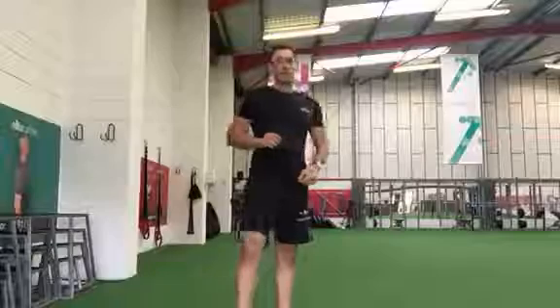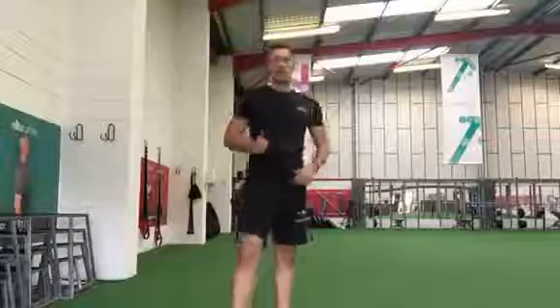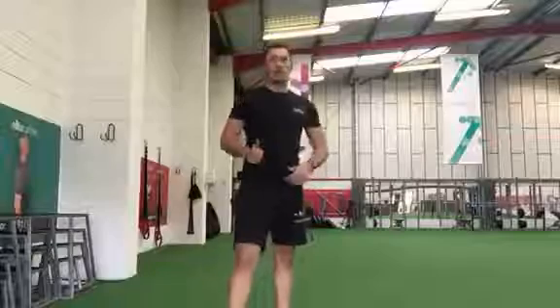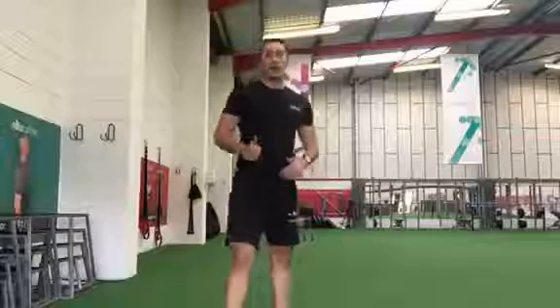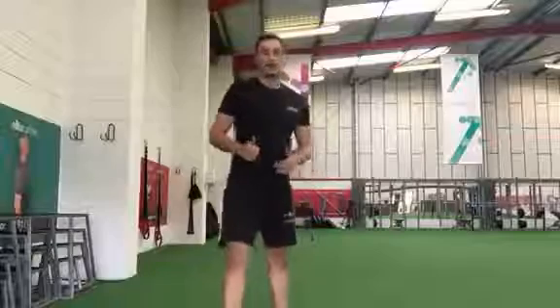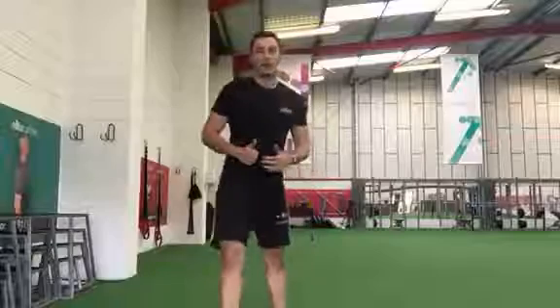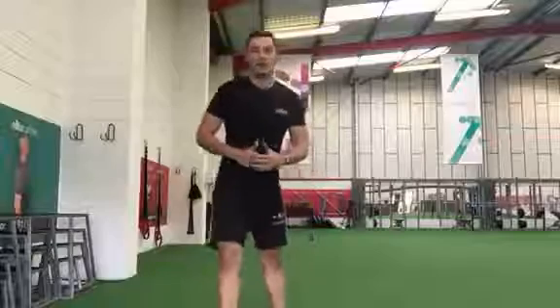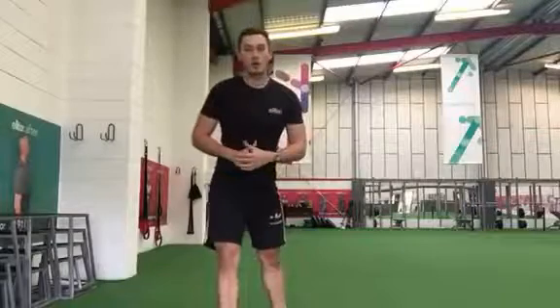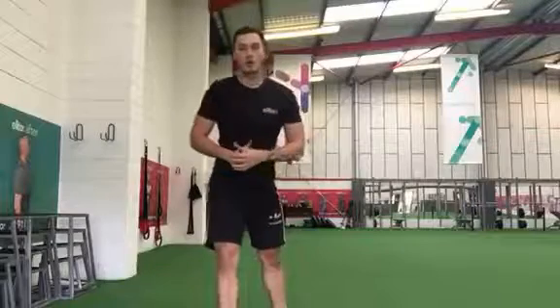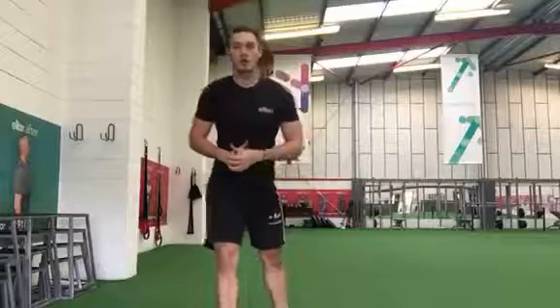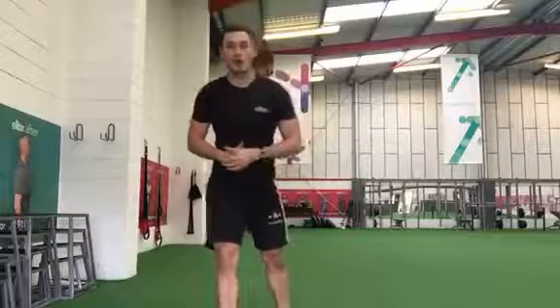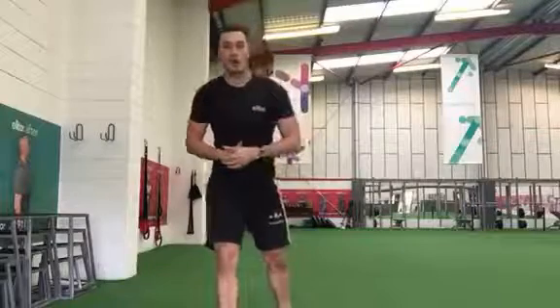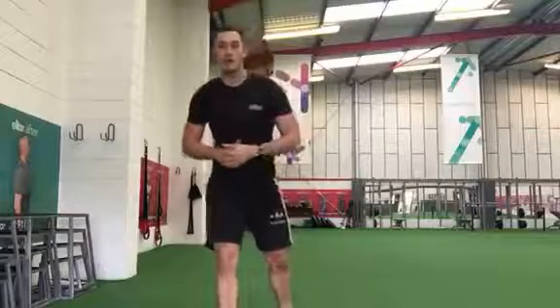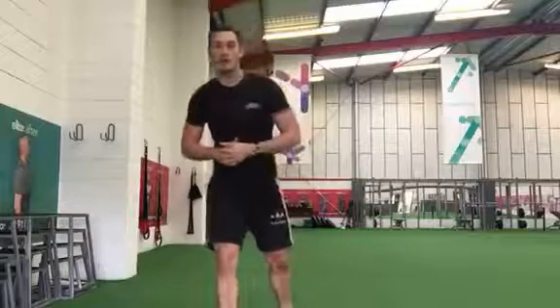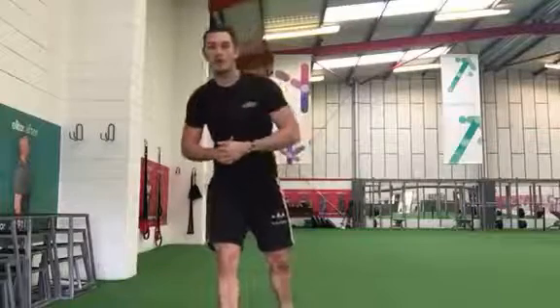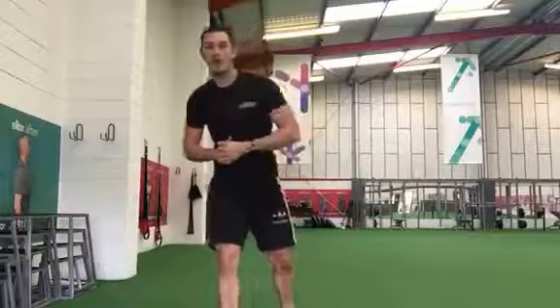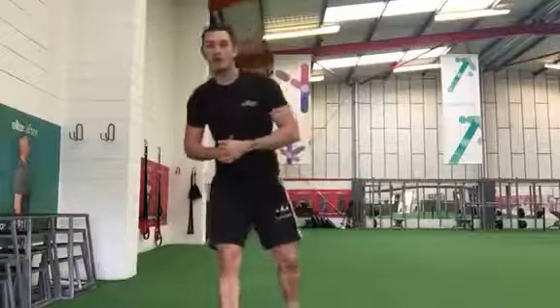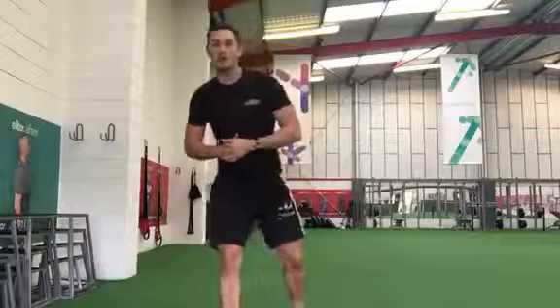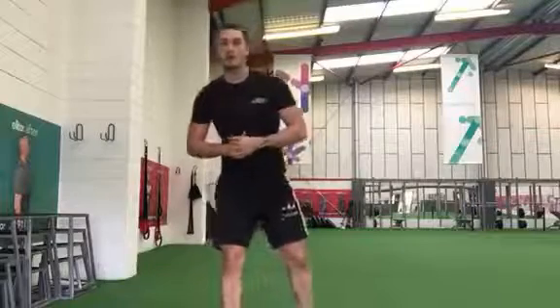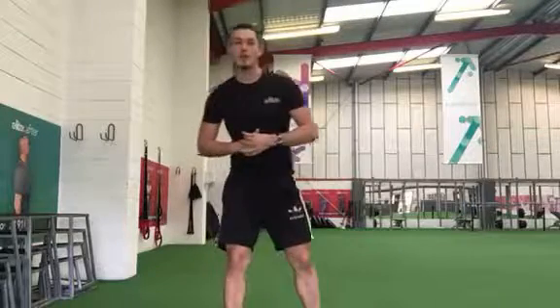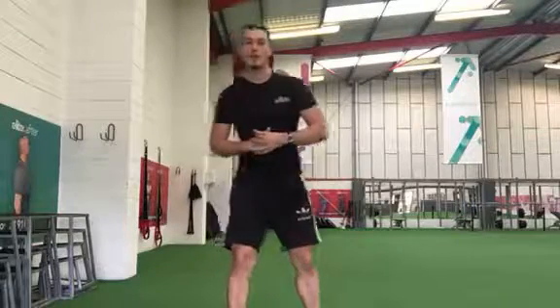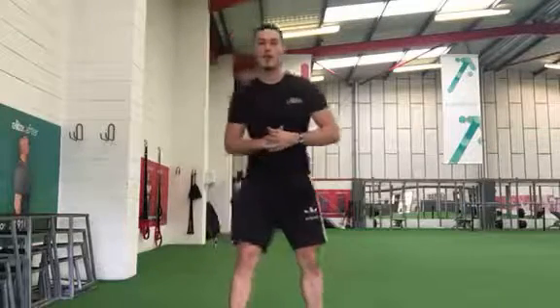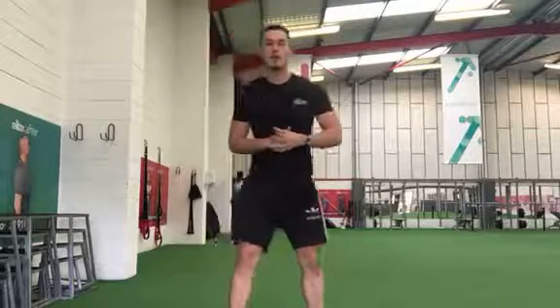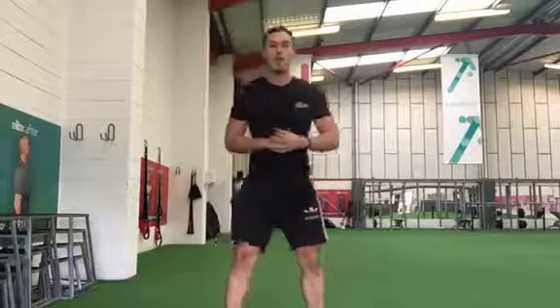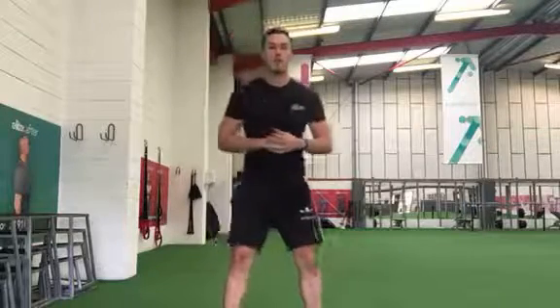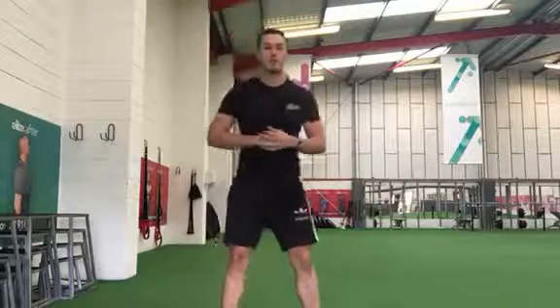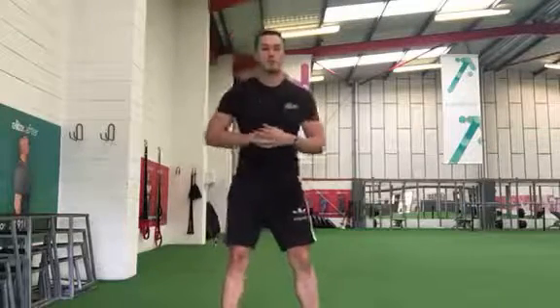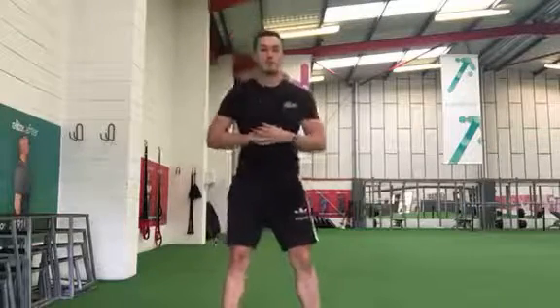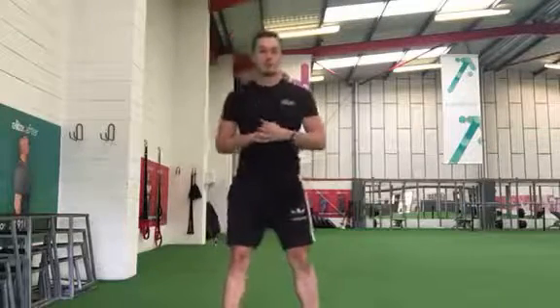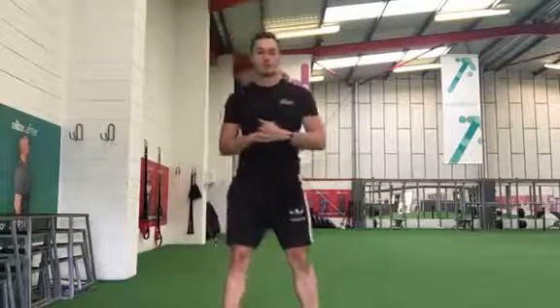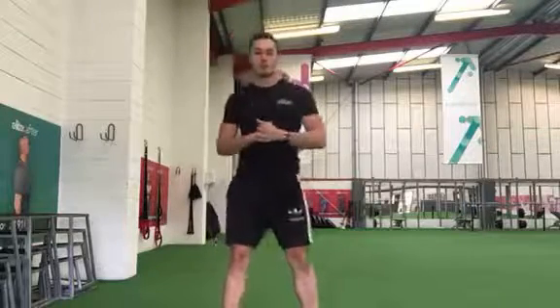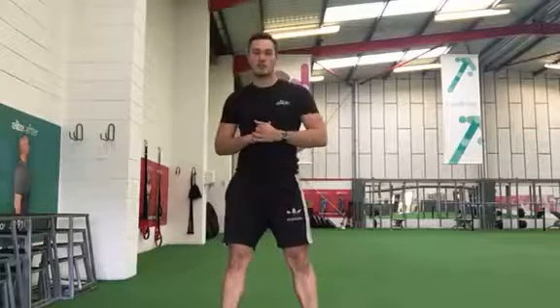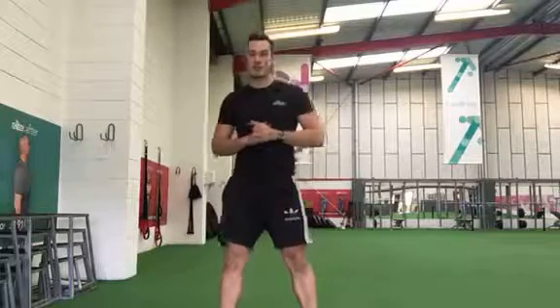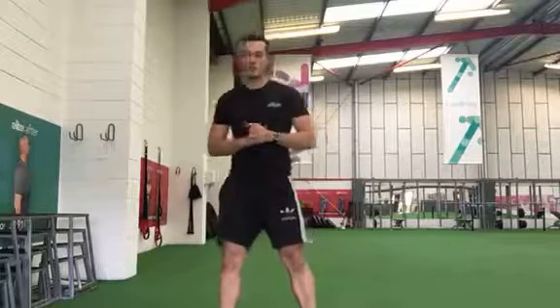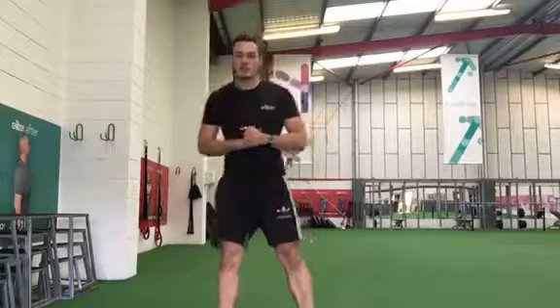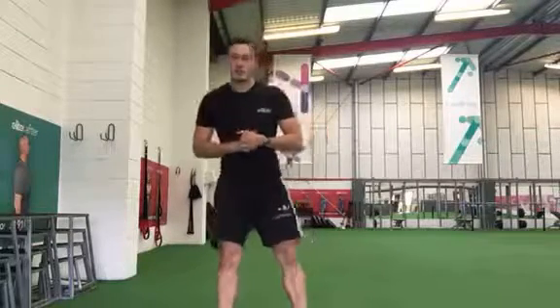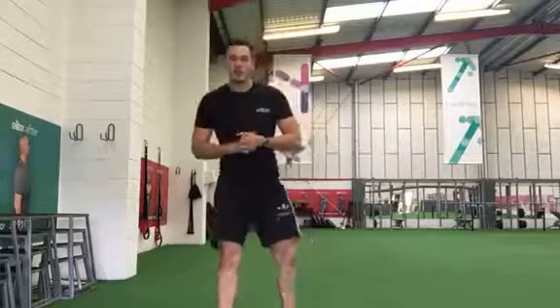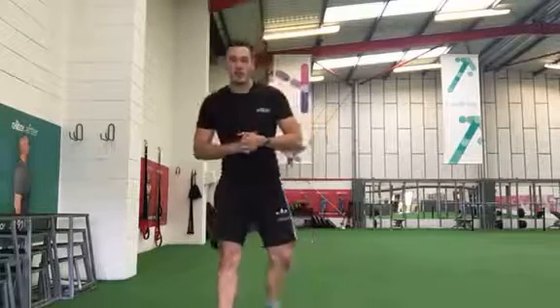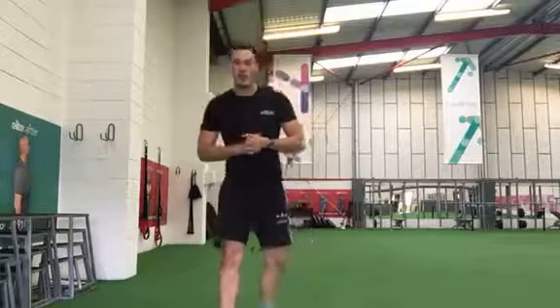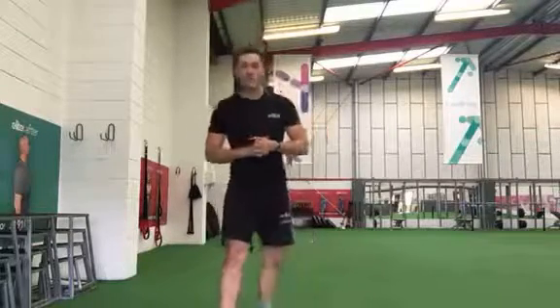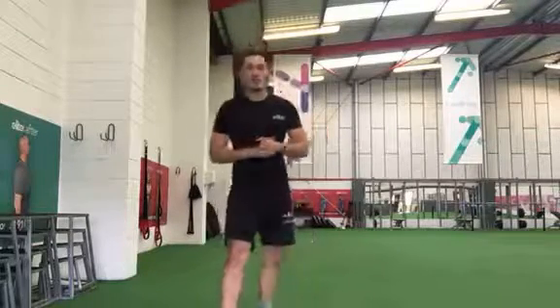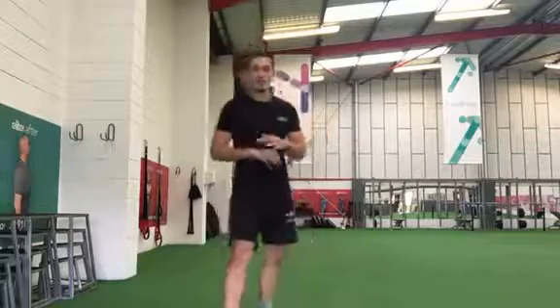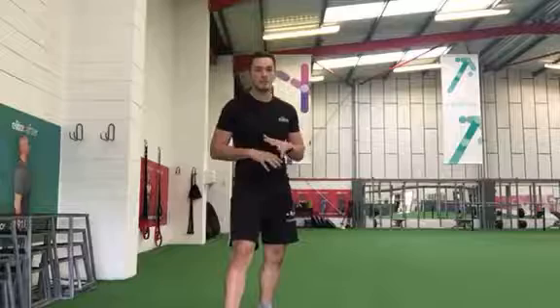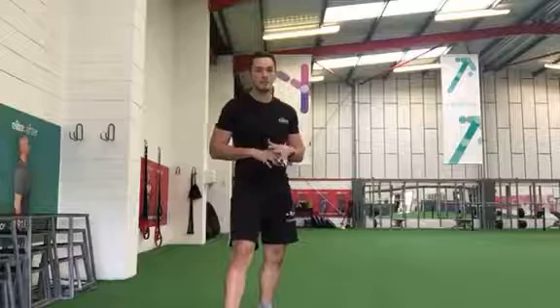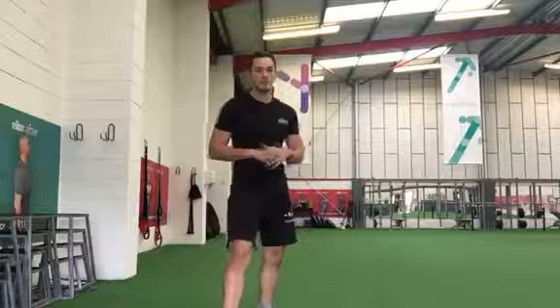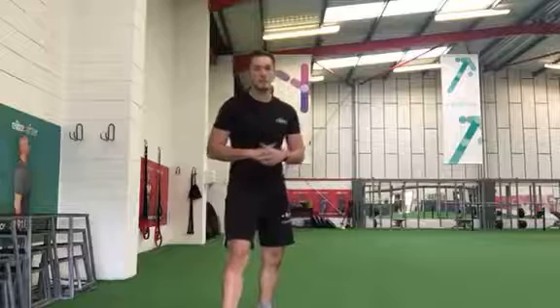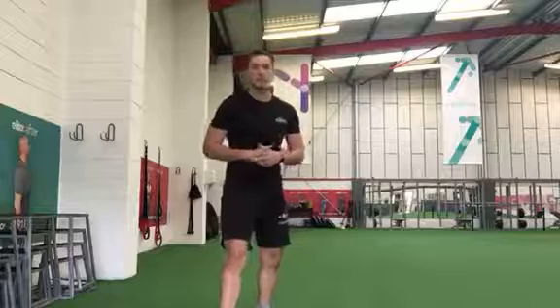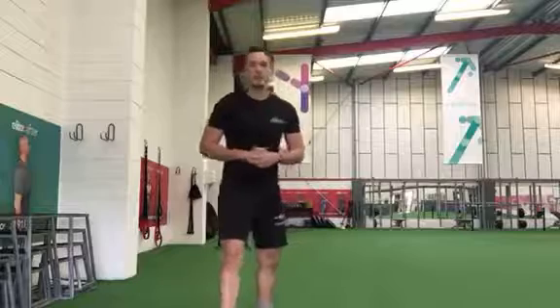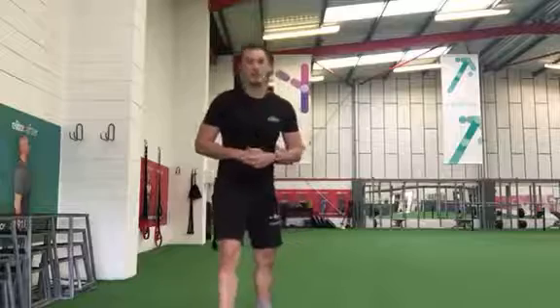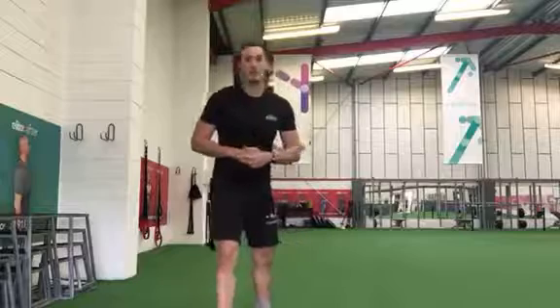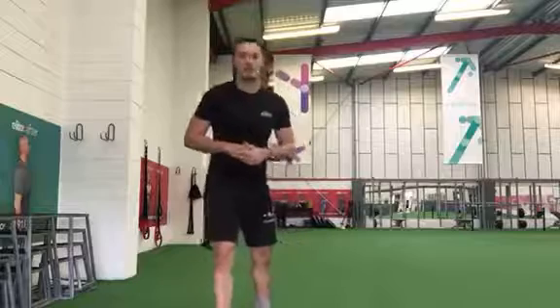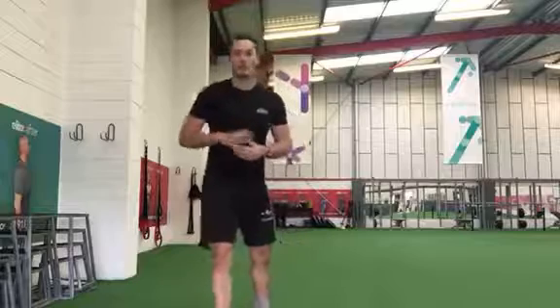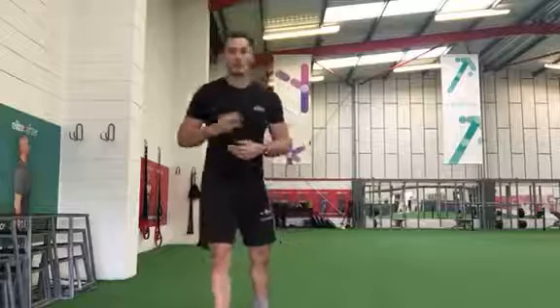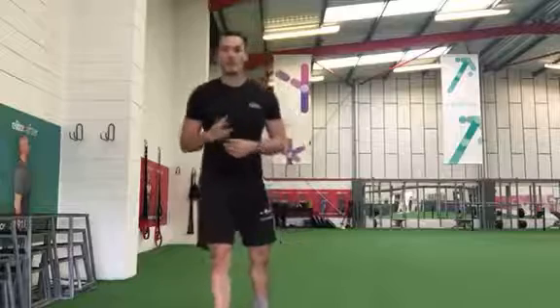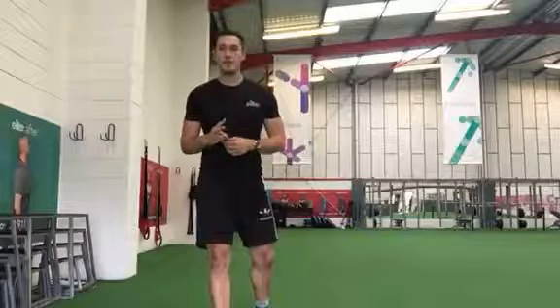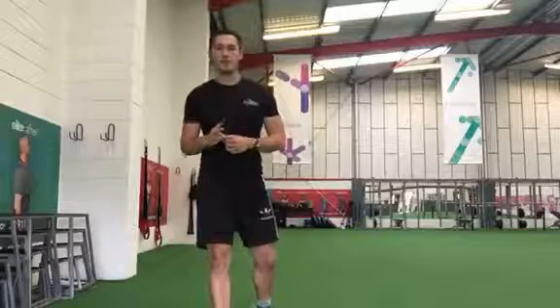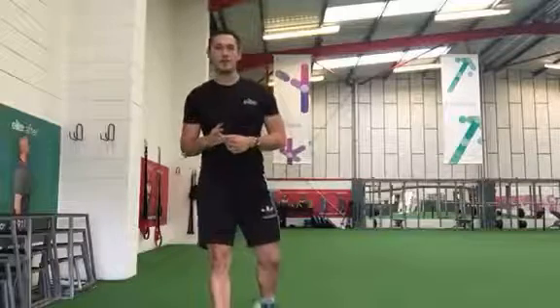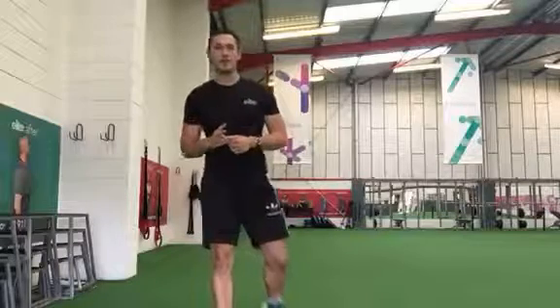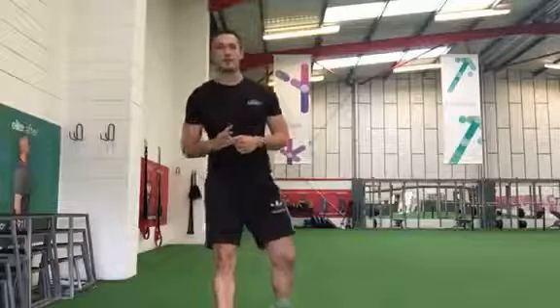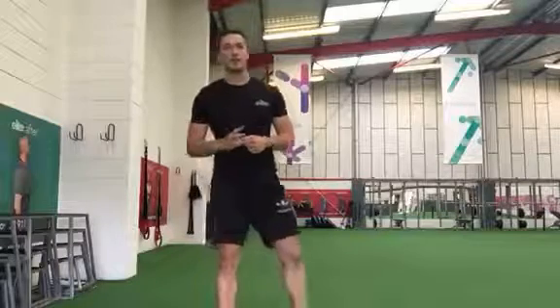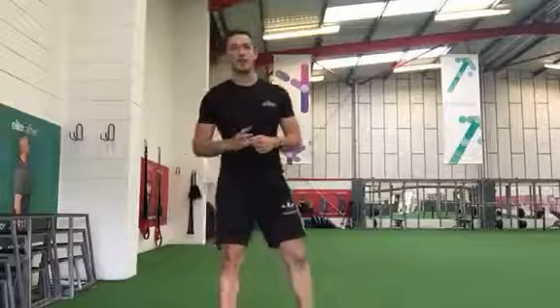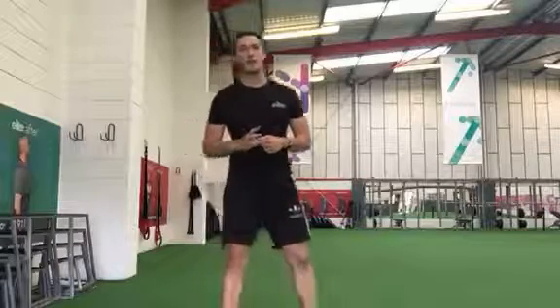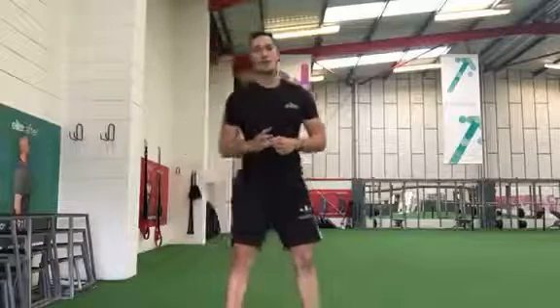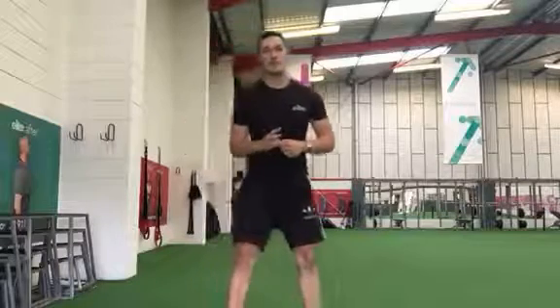Hi guys, hope you're all okay. I've got another little home workout video for you today. A little bit different, so what we're going to do — we've got three different exercises.